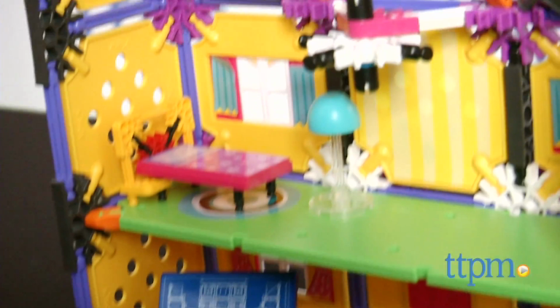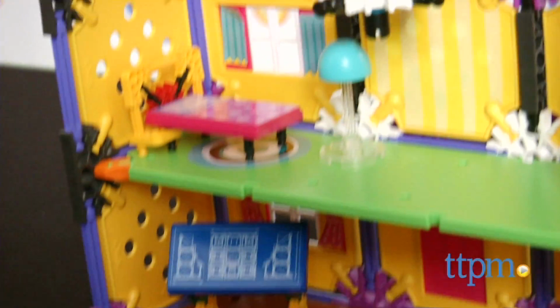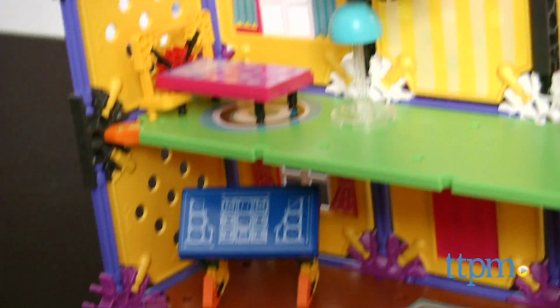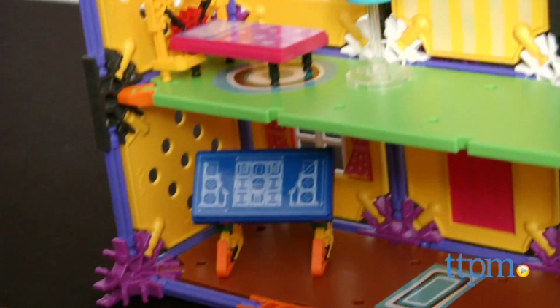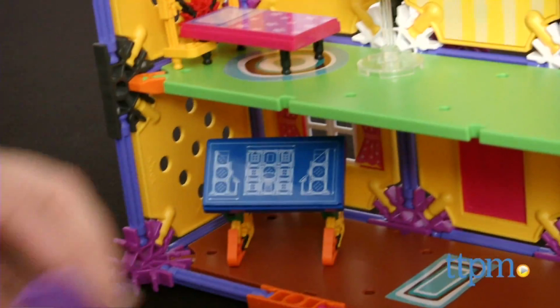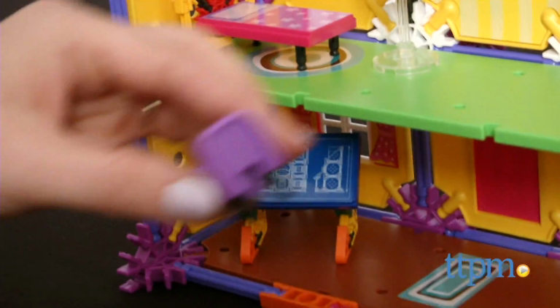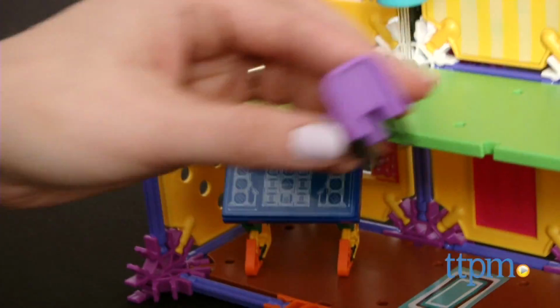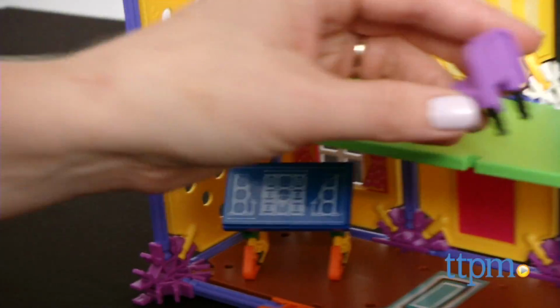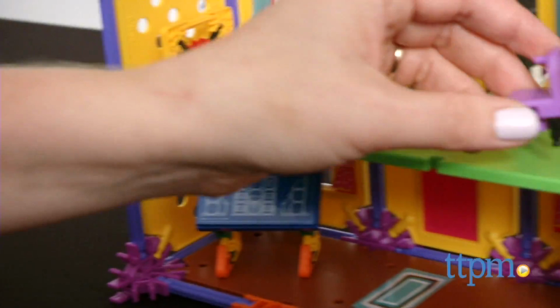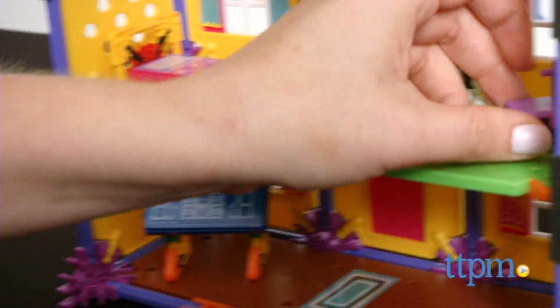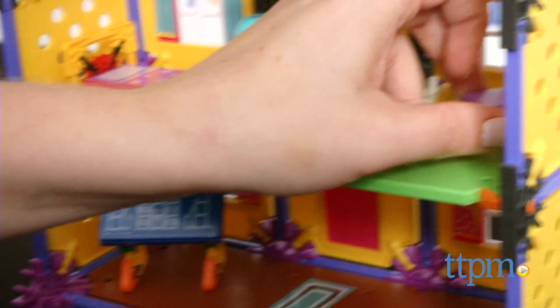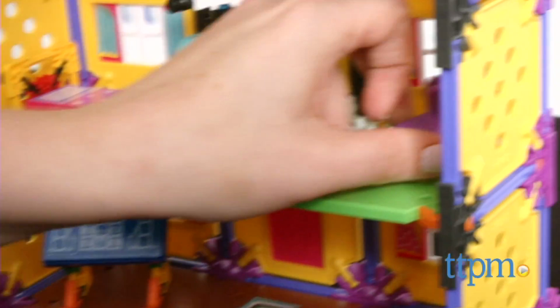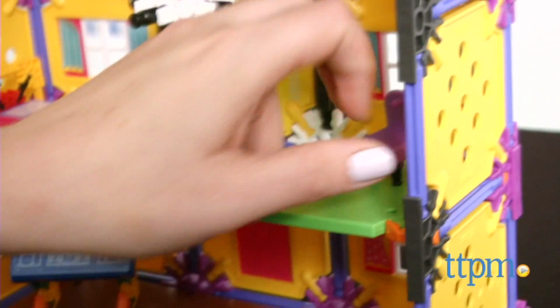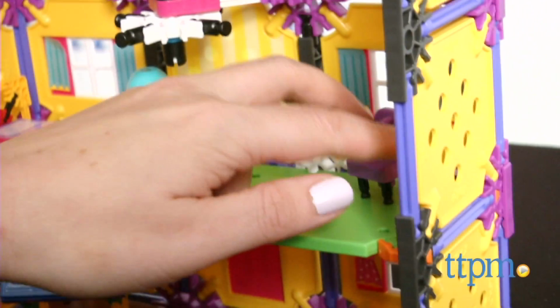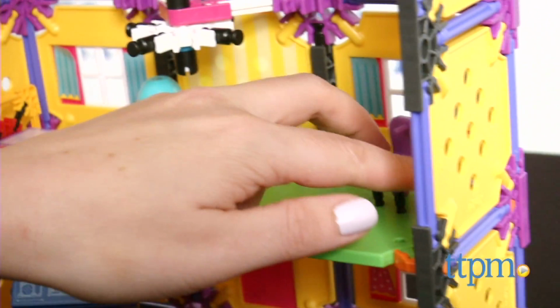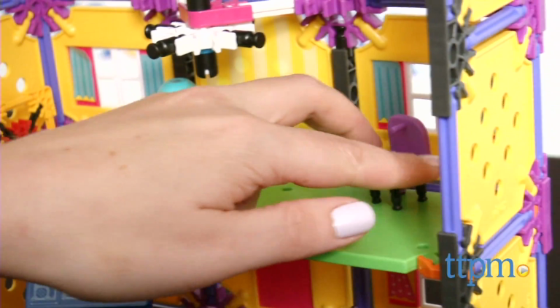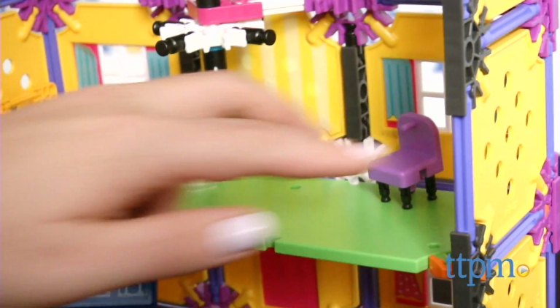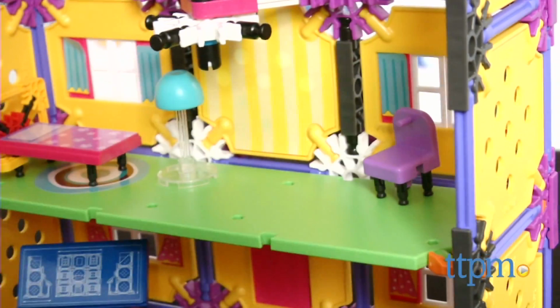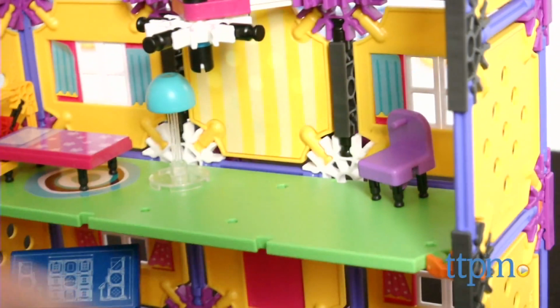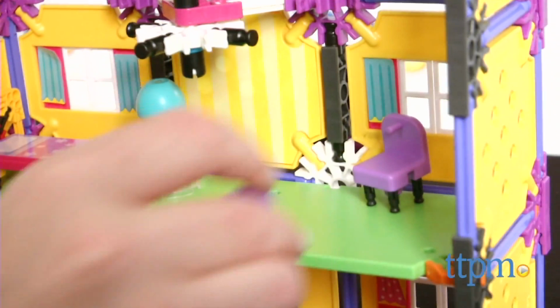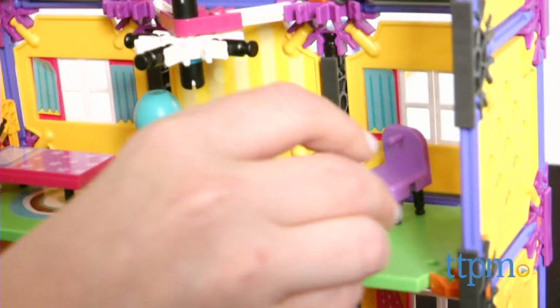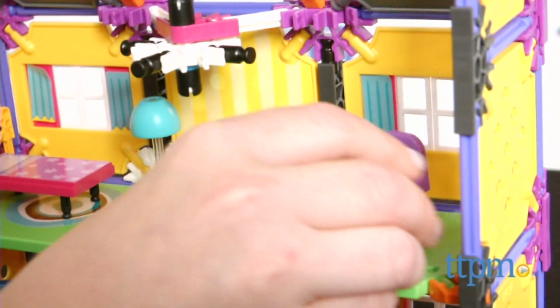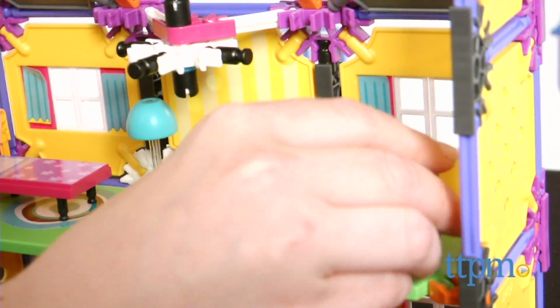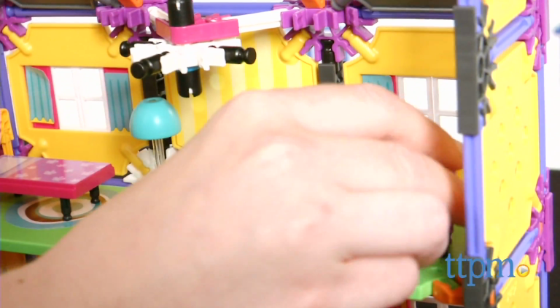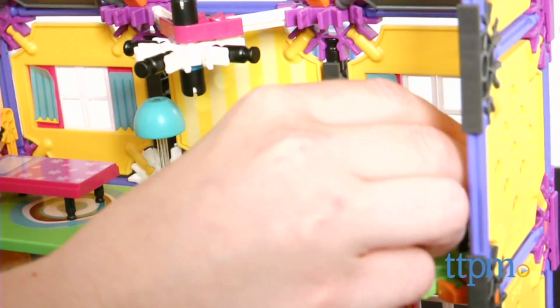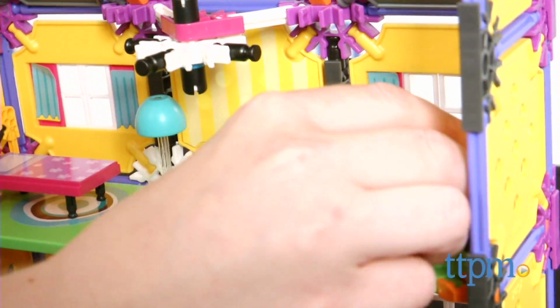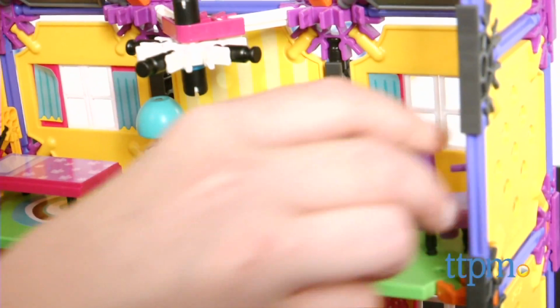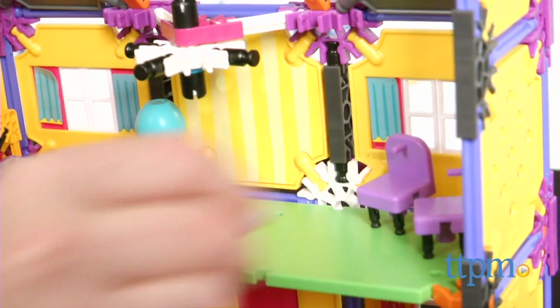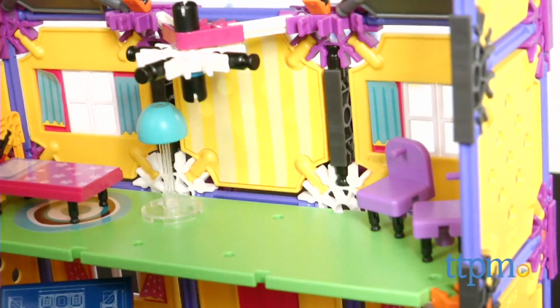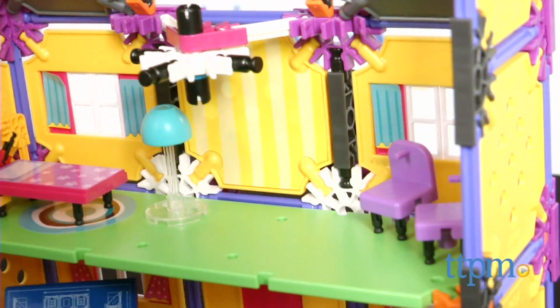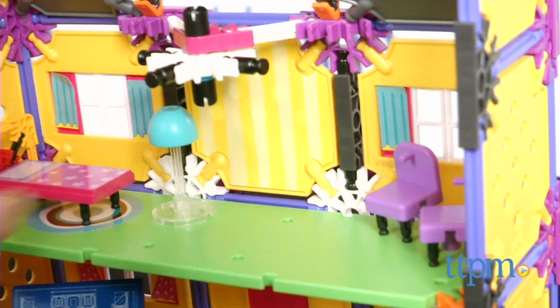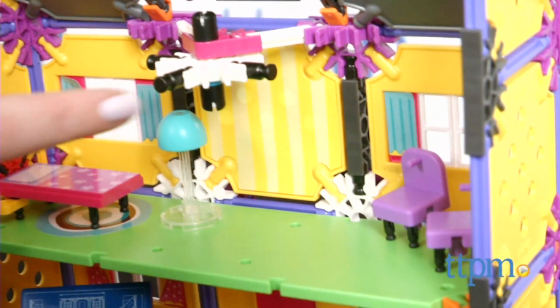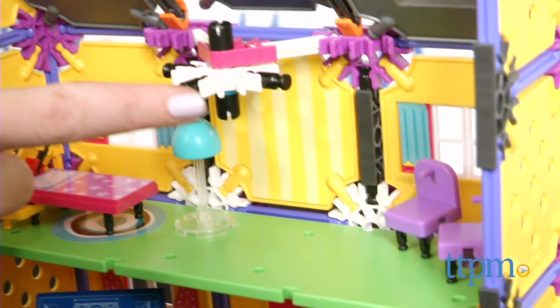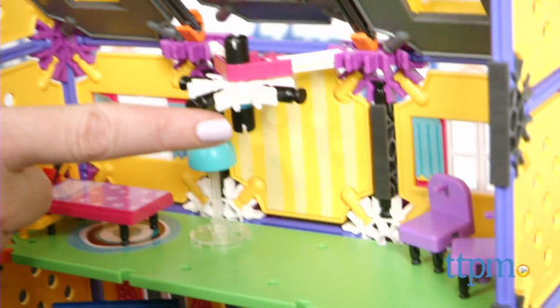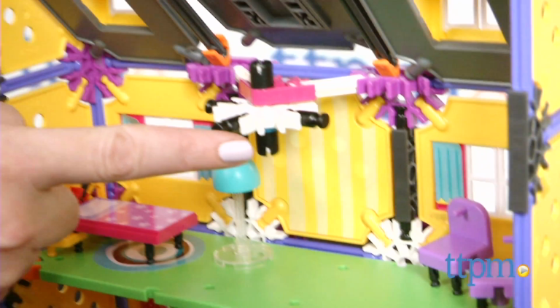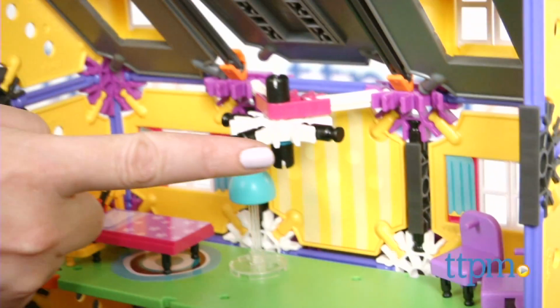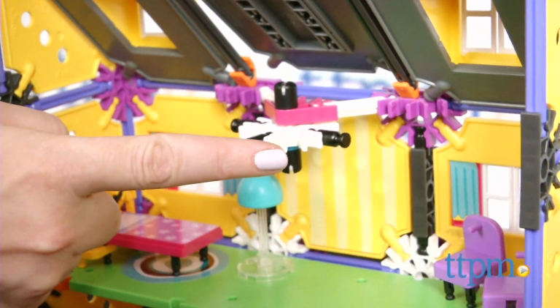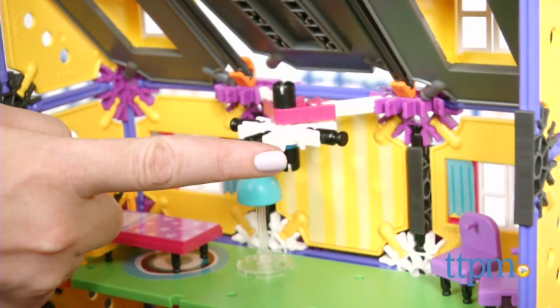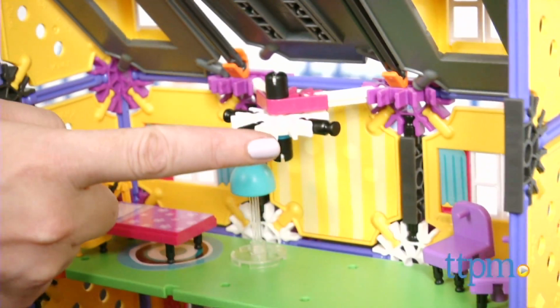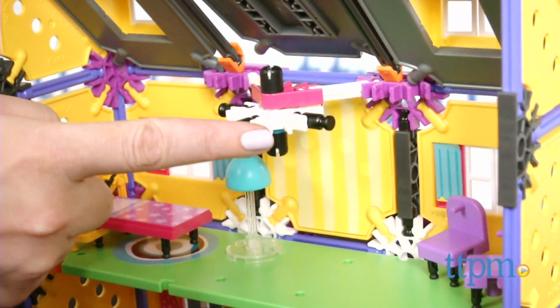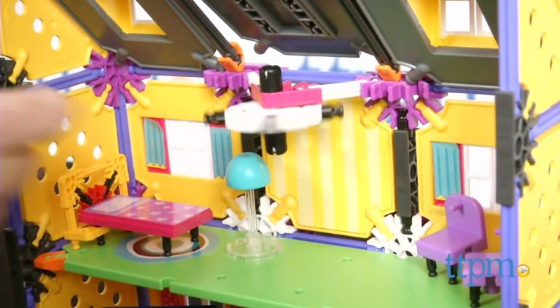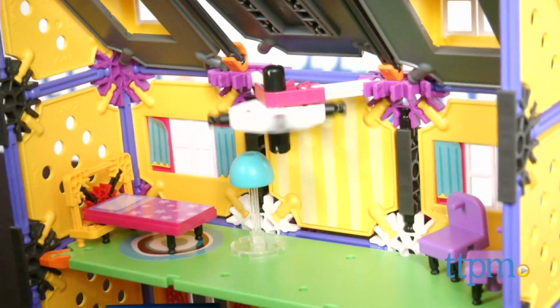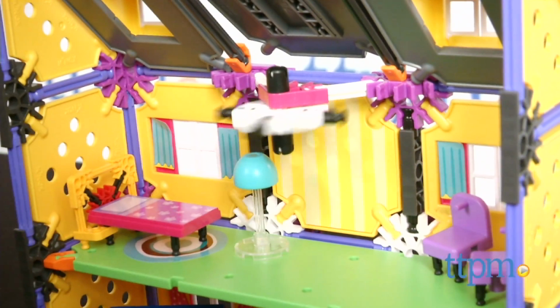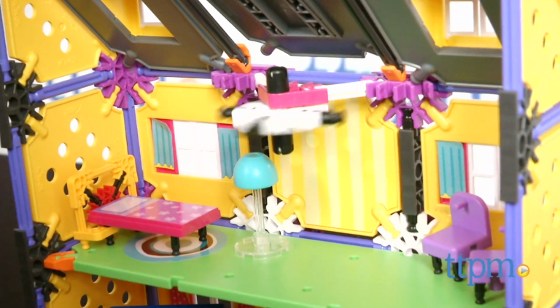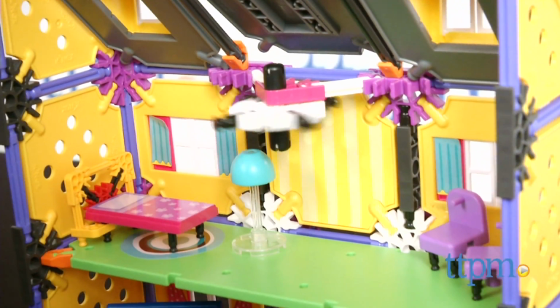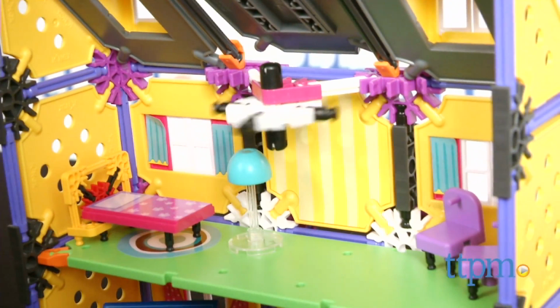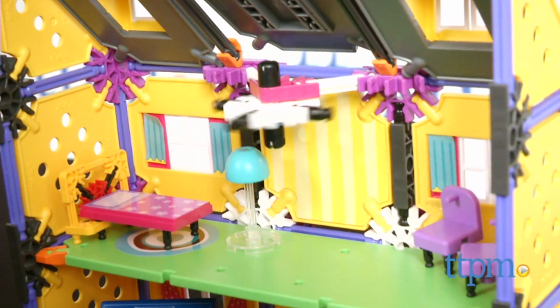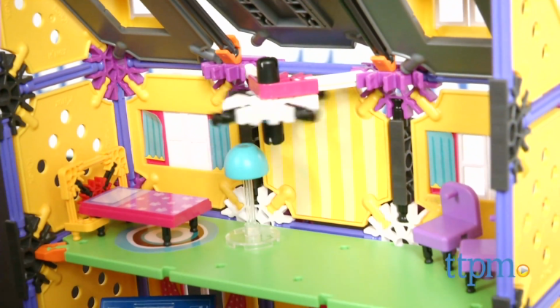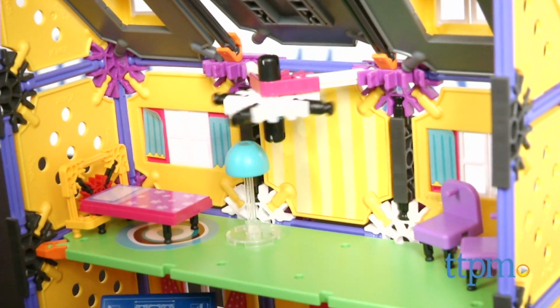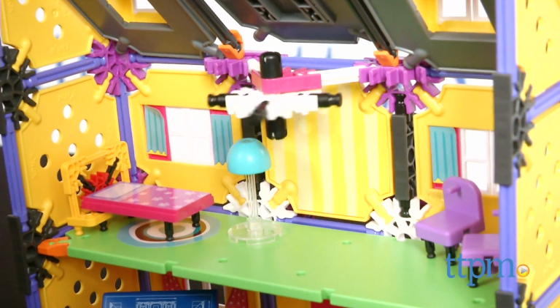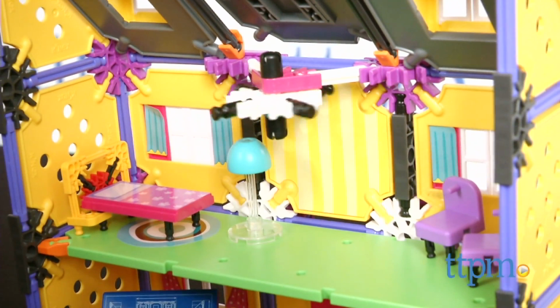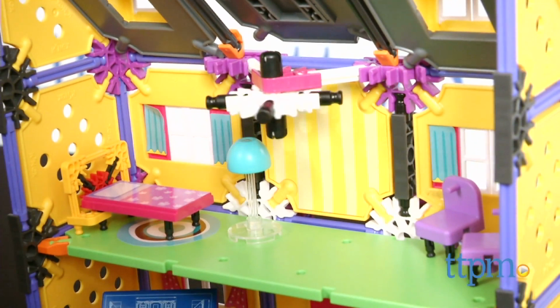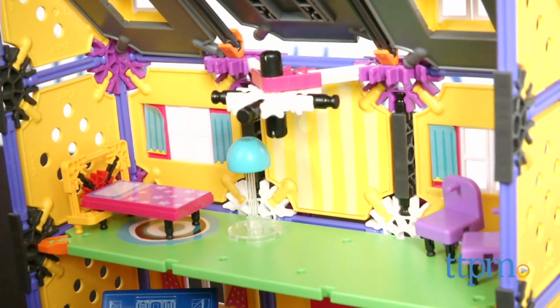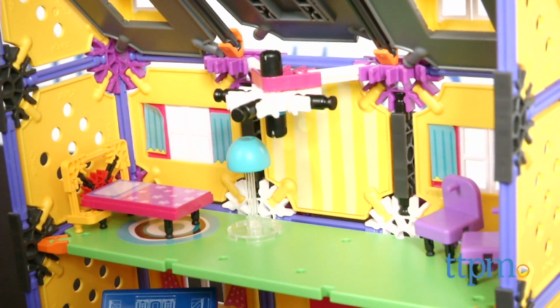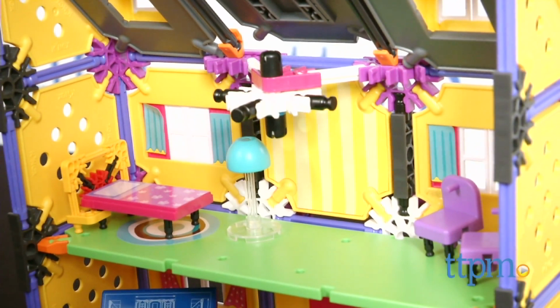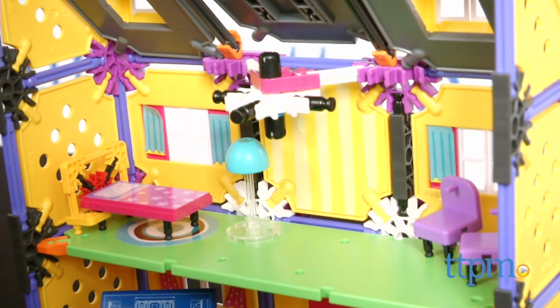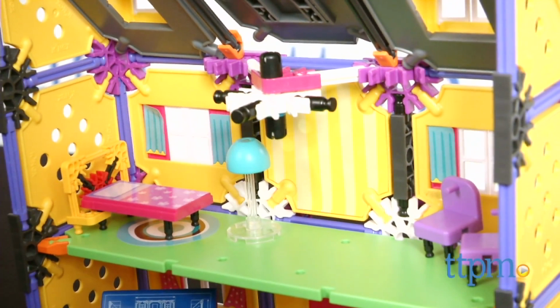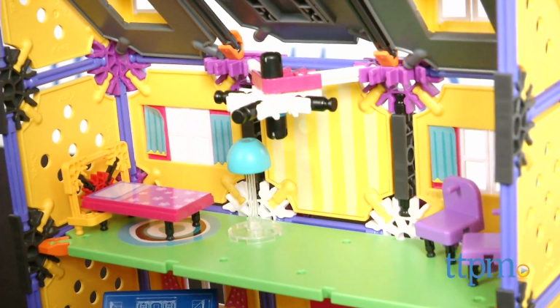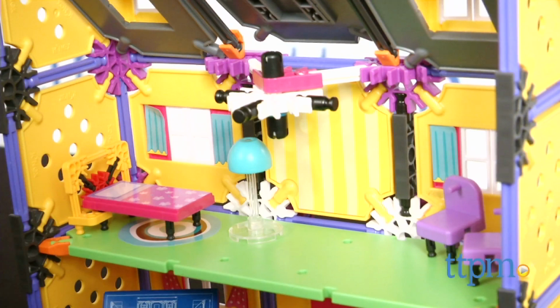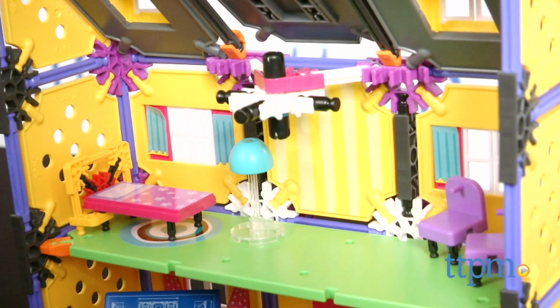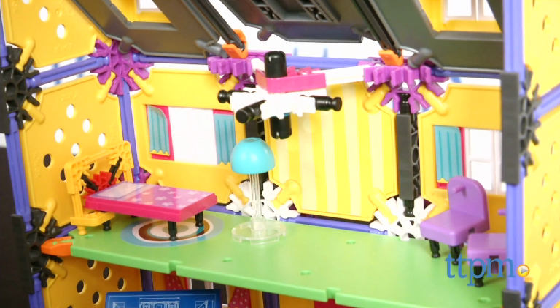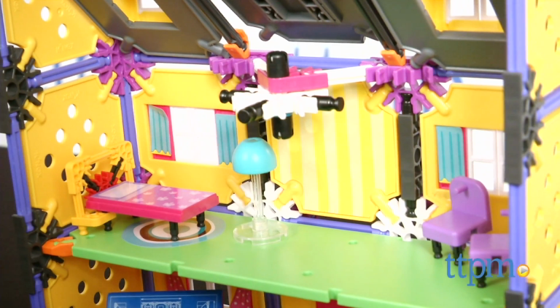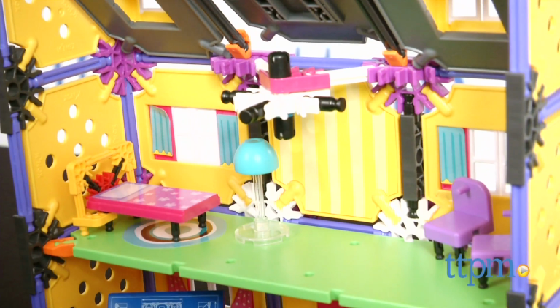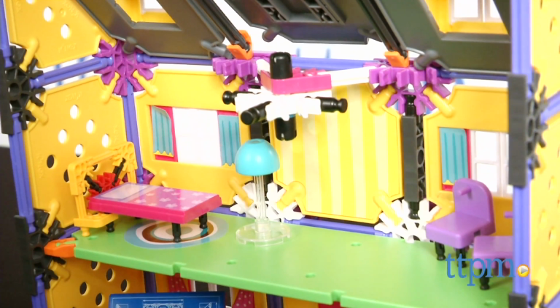It took us one hour to build the set, and the instructions were fairly easy to follow. Also, some of the pieces didn't stay together that well during play, so just be careful.